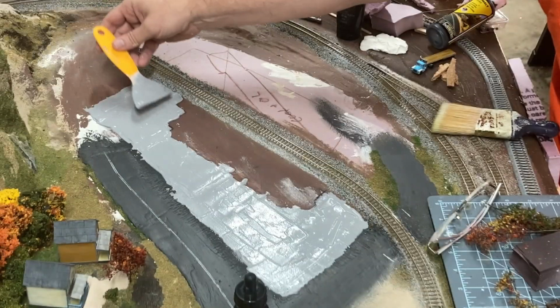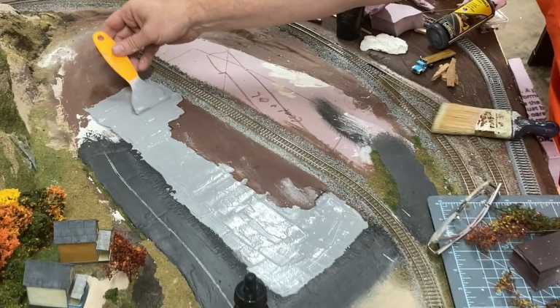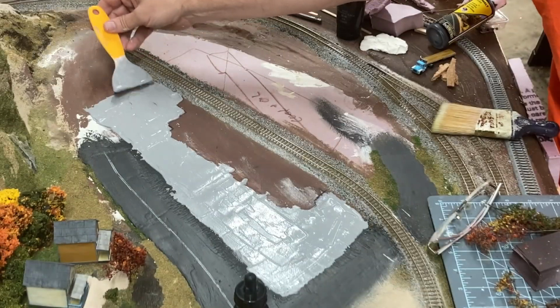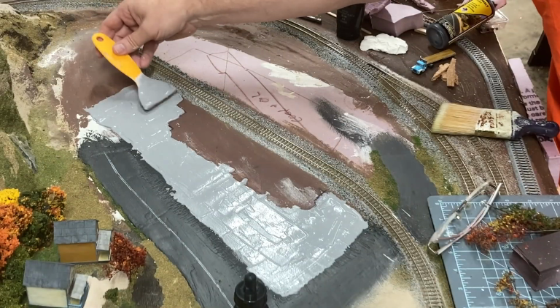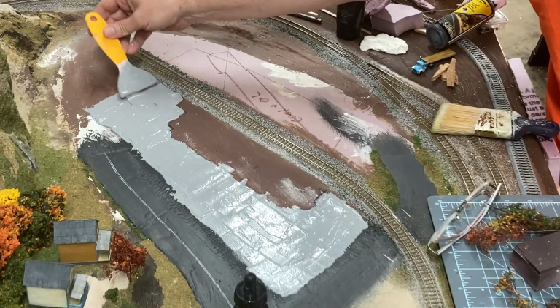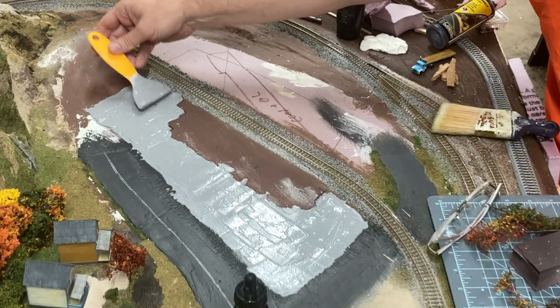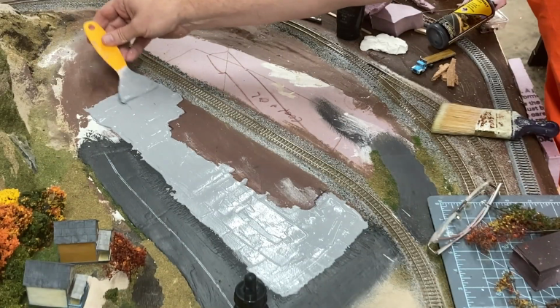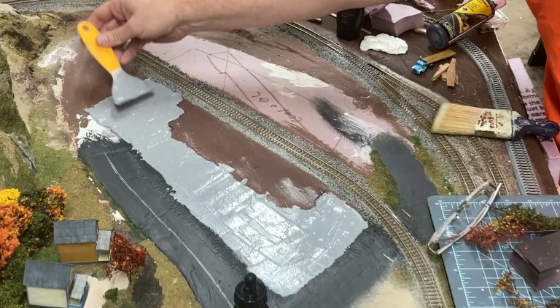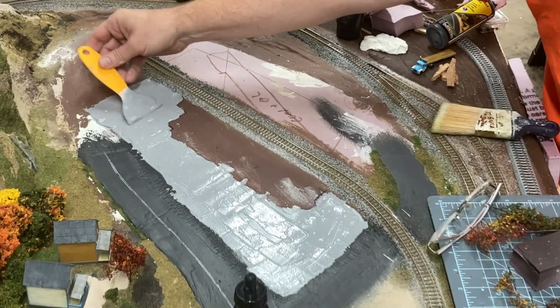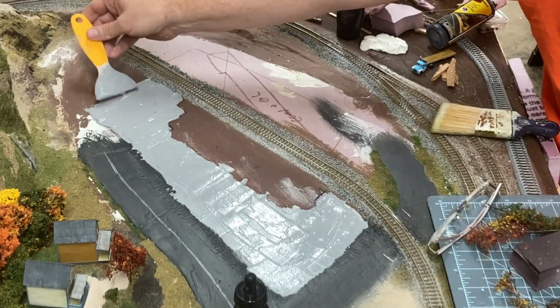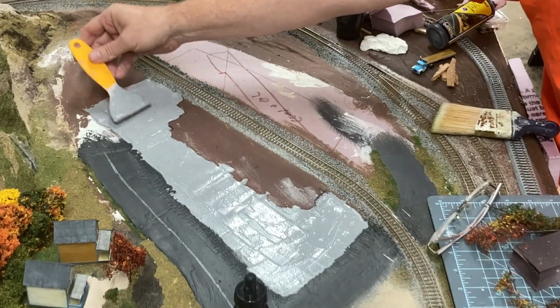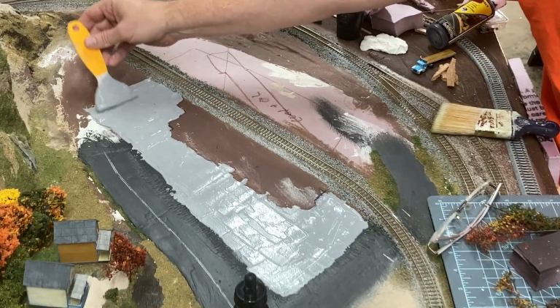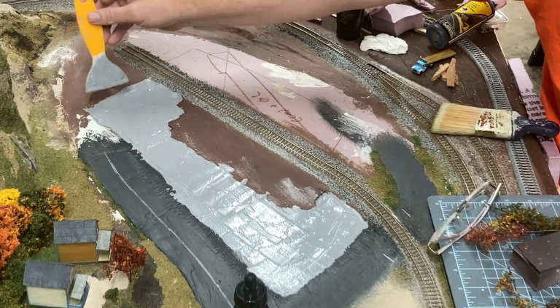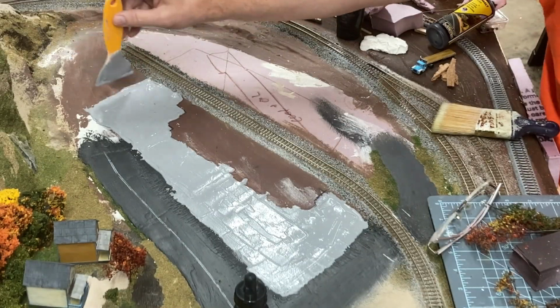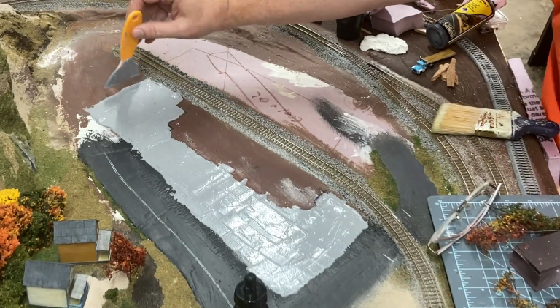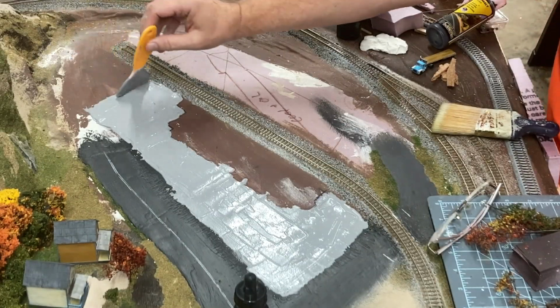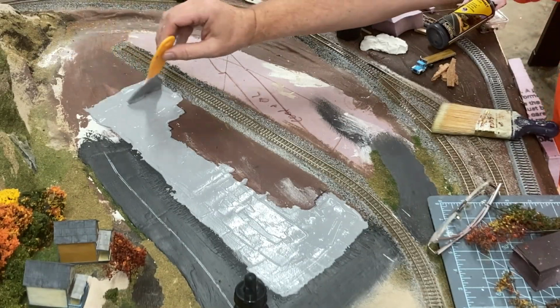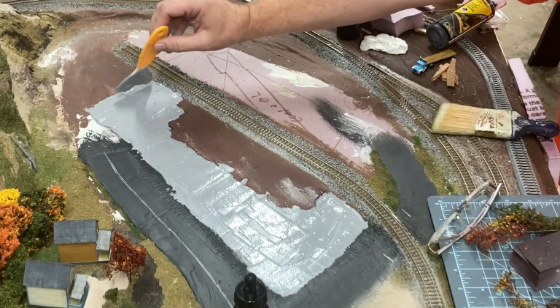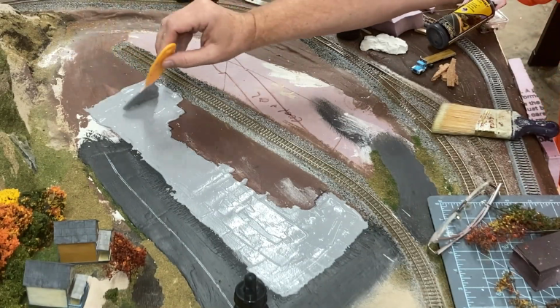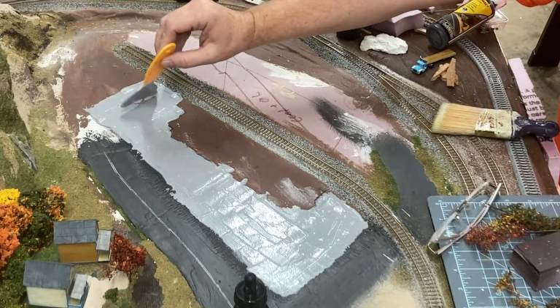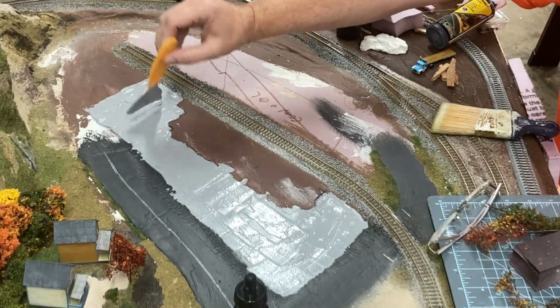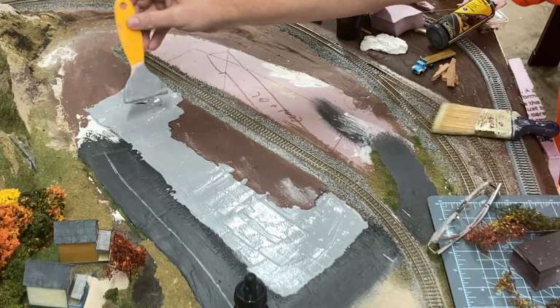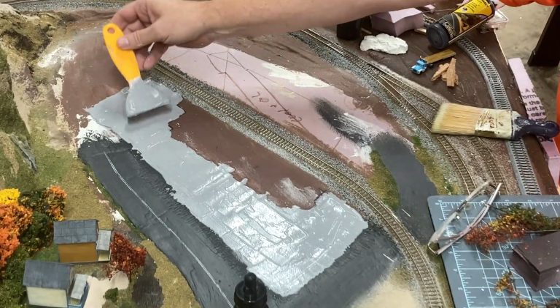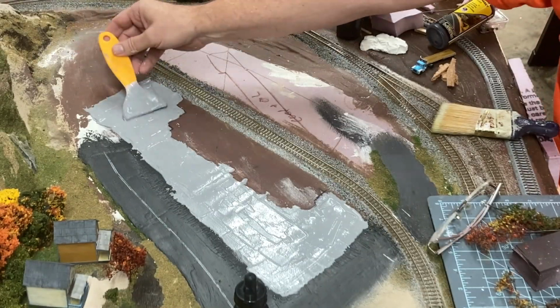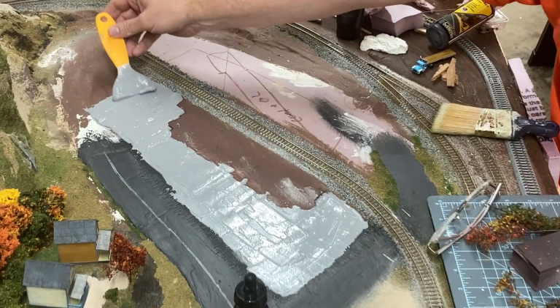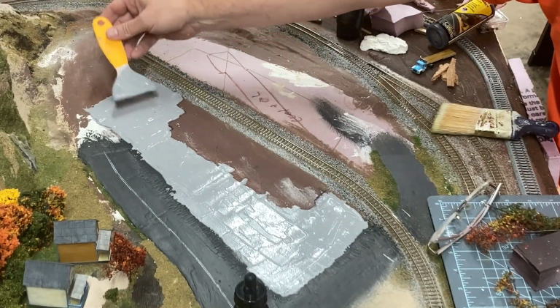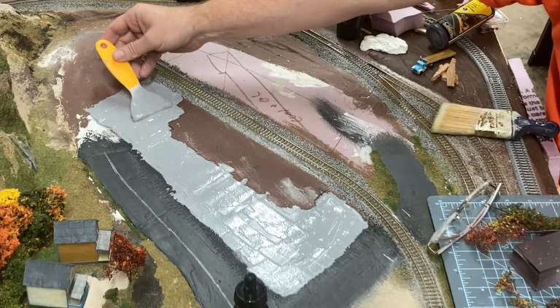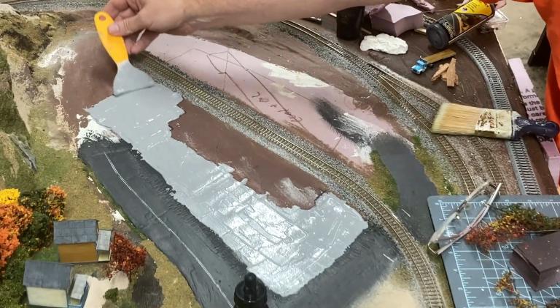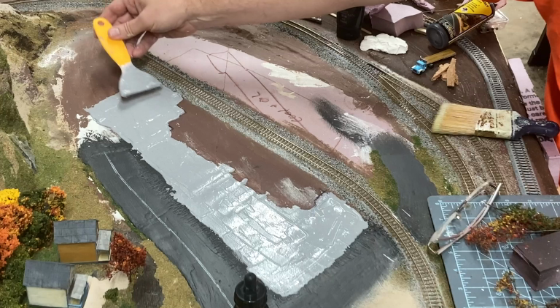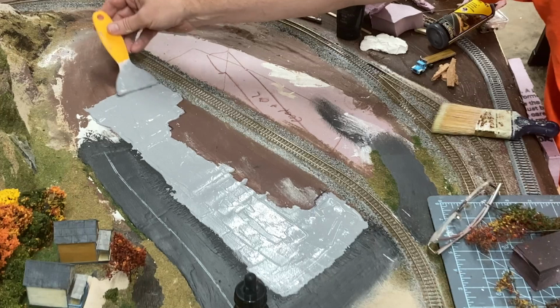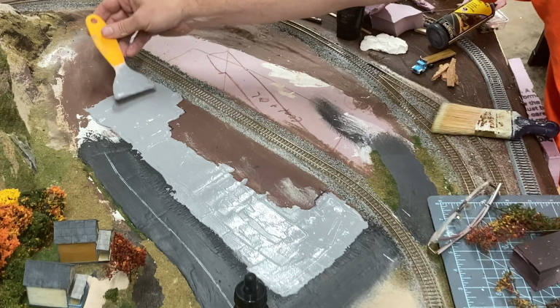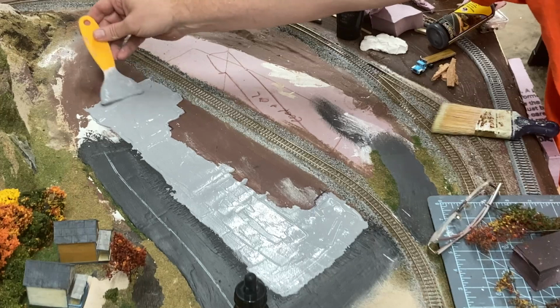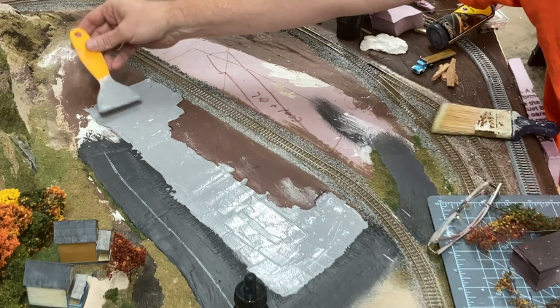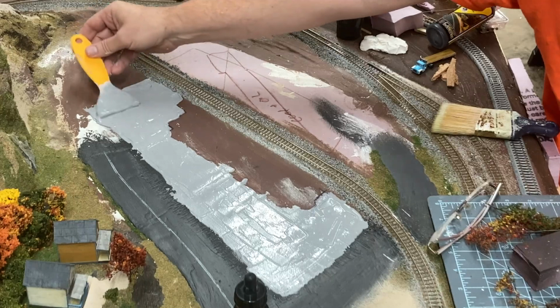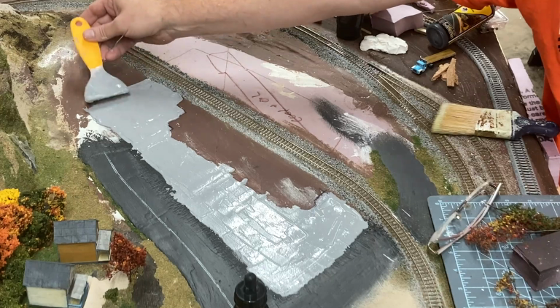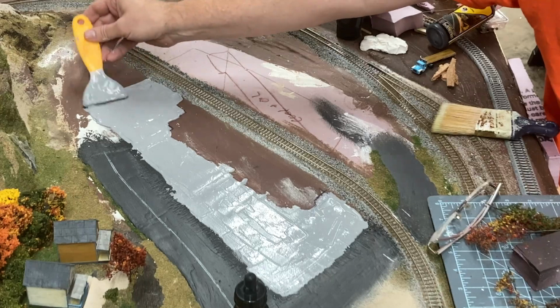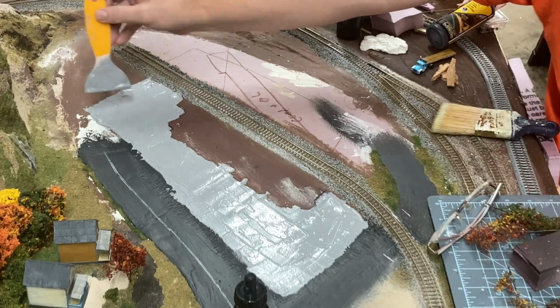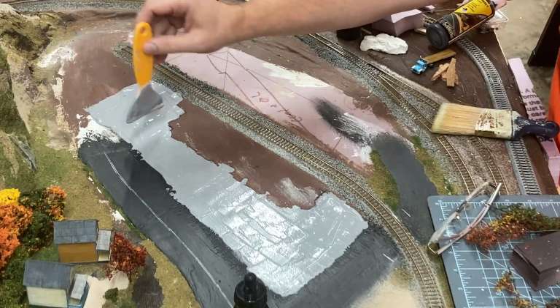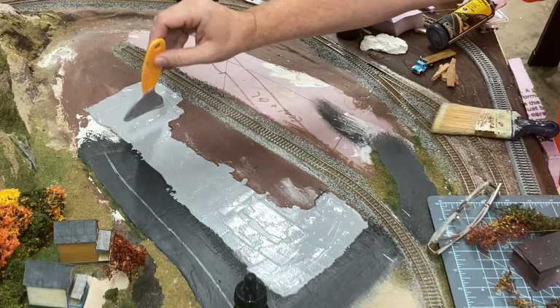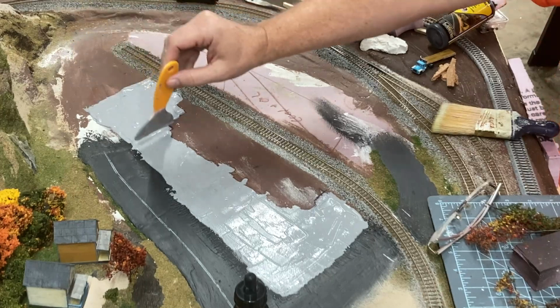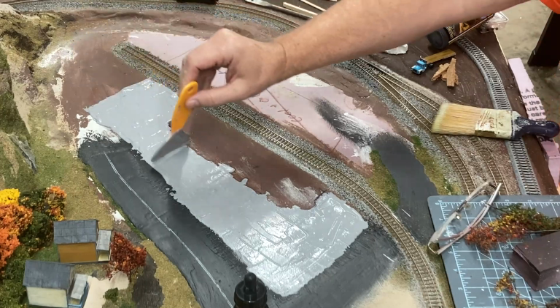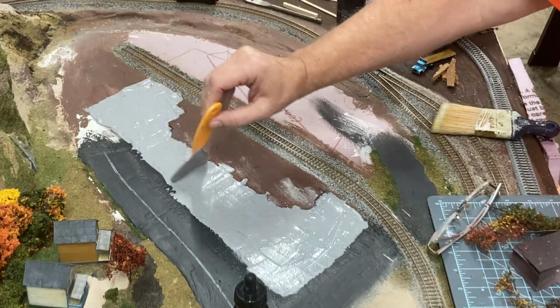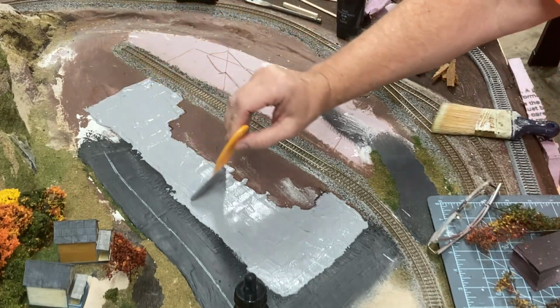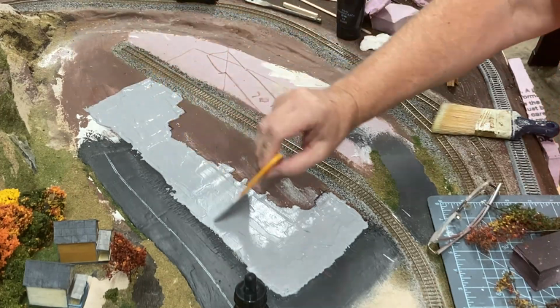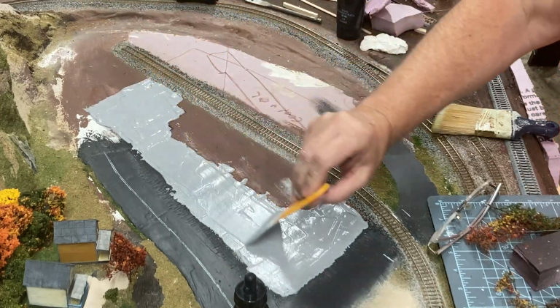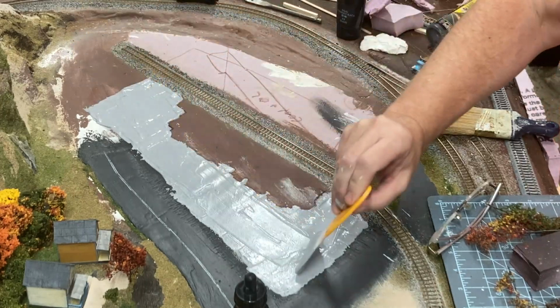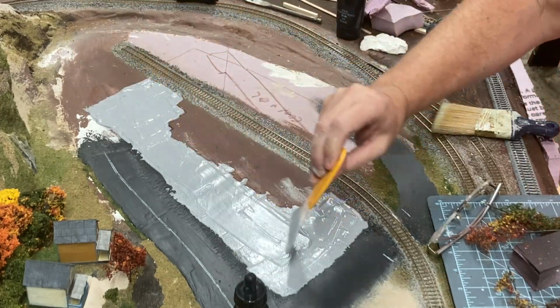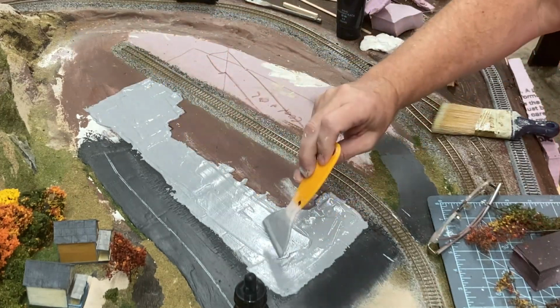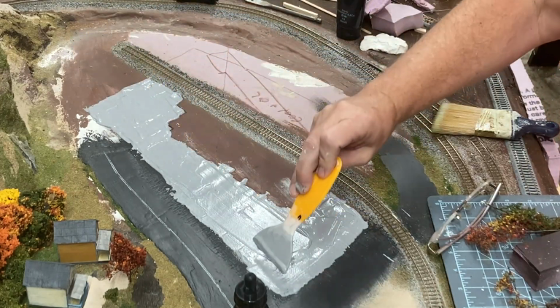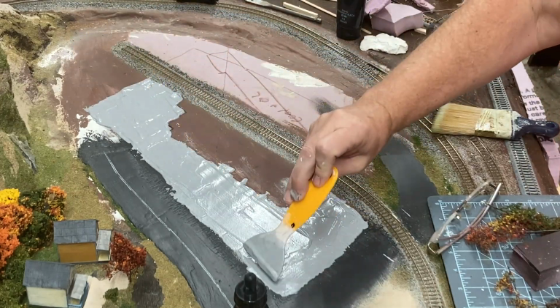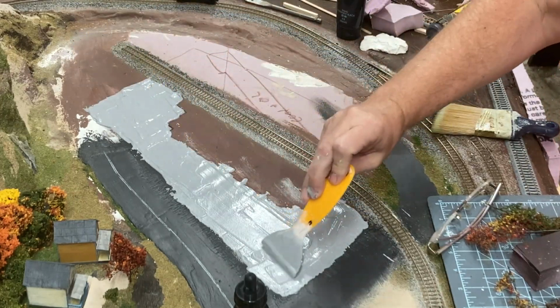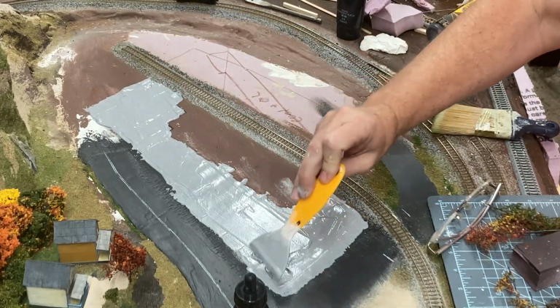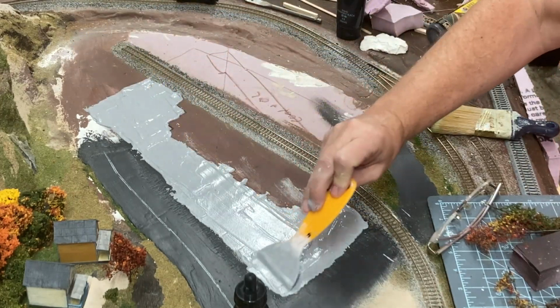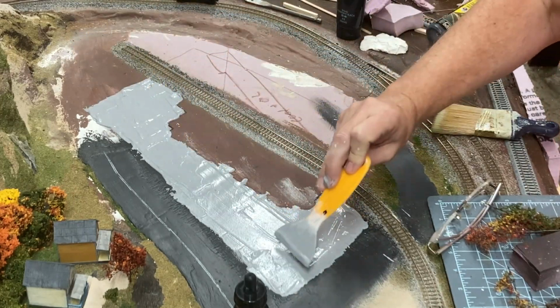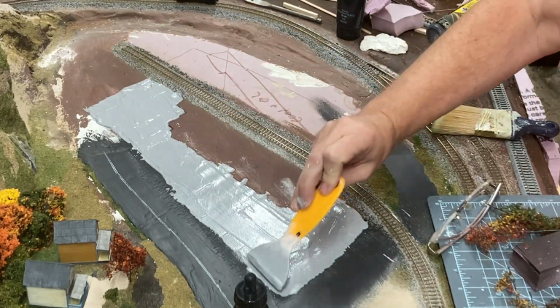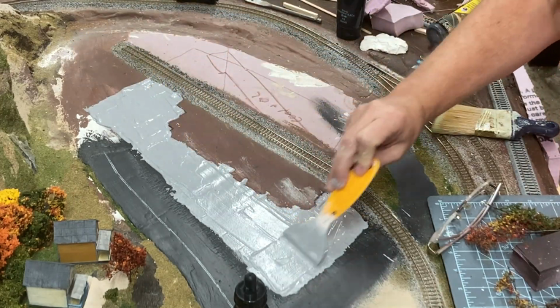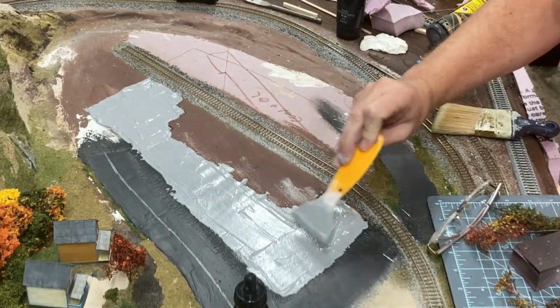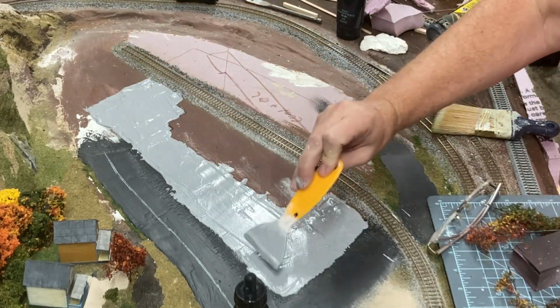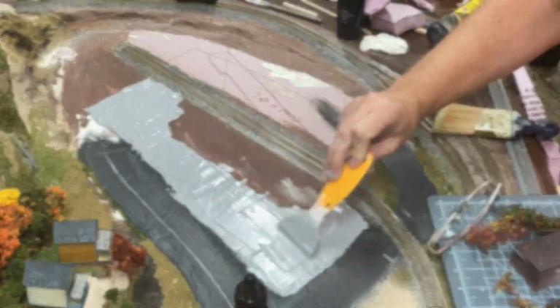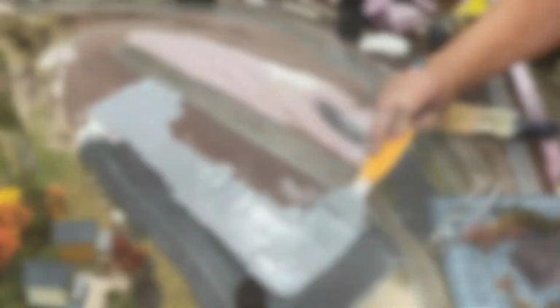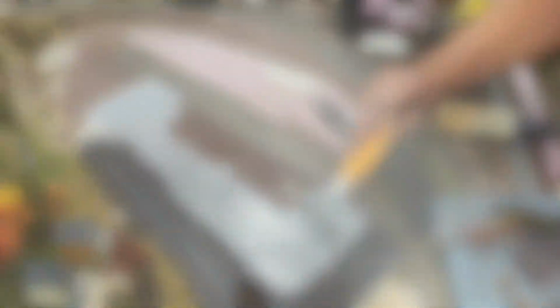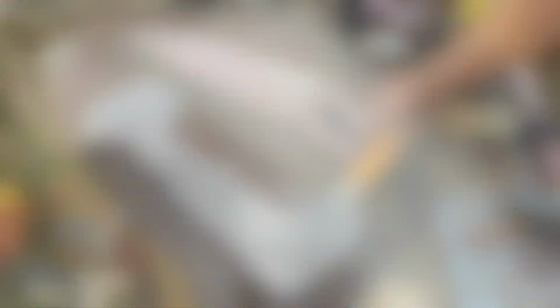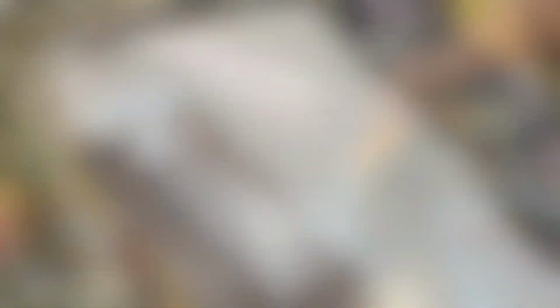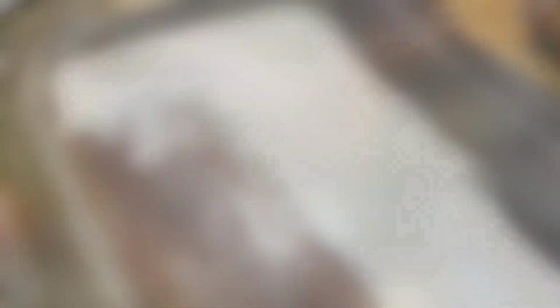For now, it's all about getting the plaster smooth and letting it set for a few days to cure.